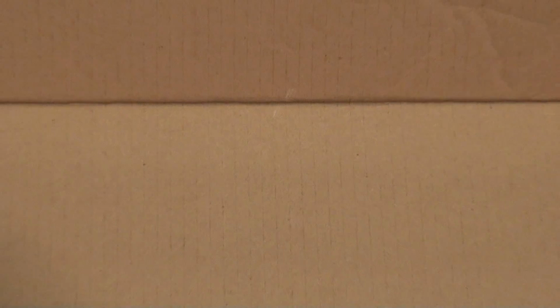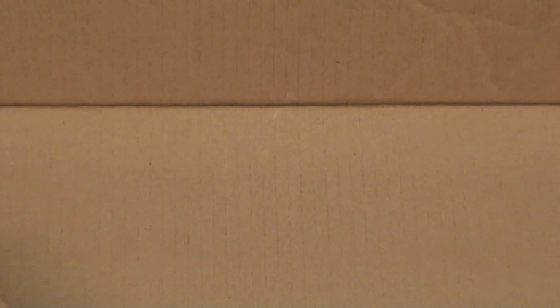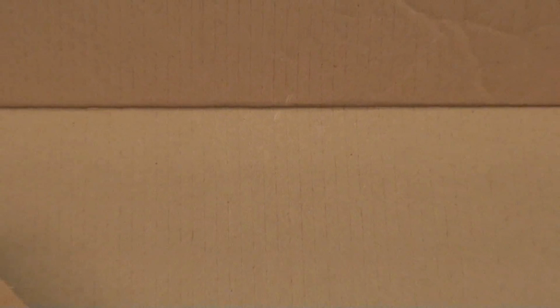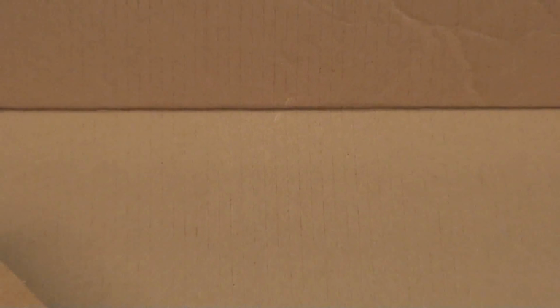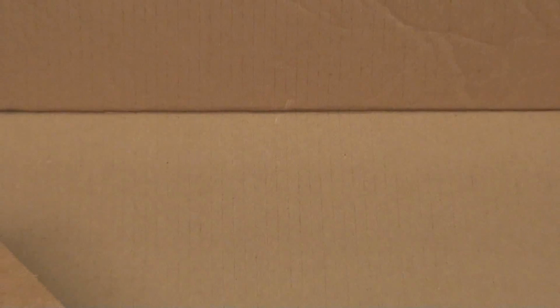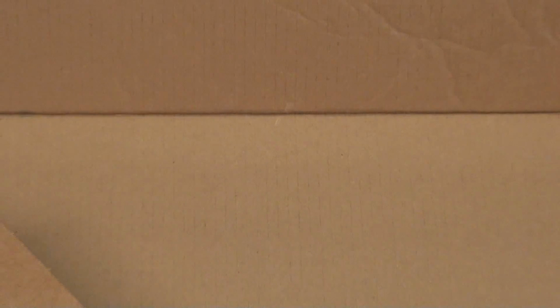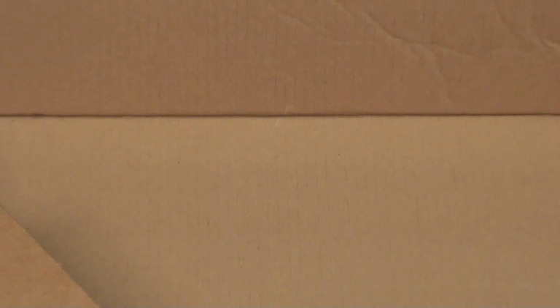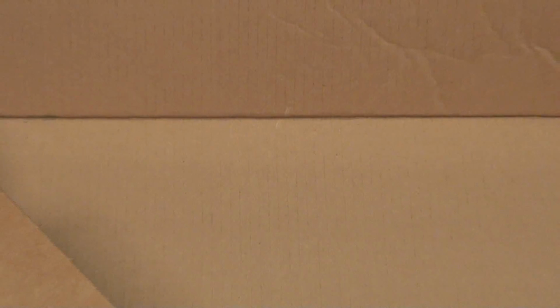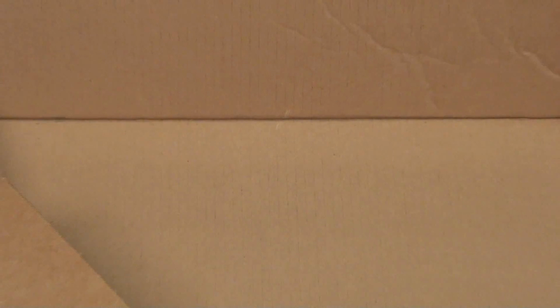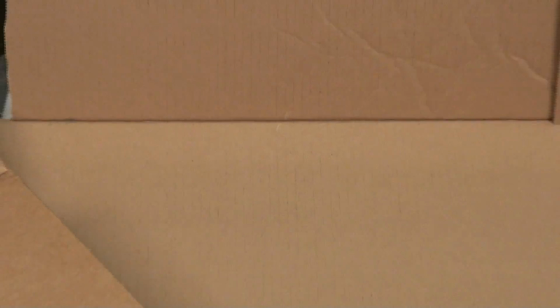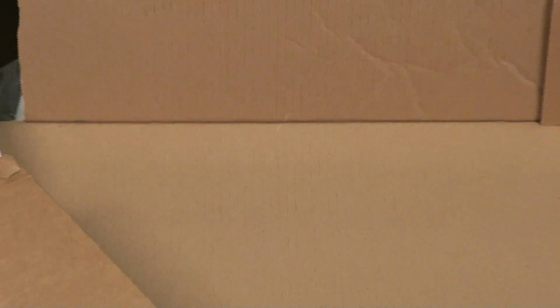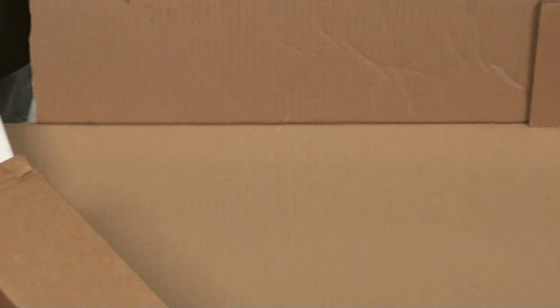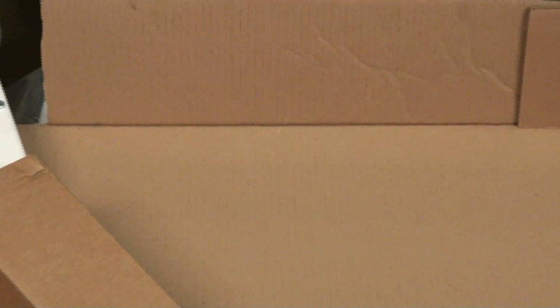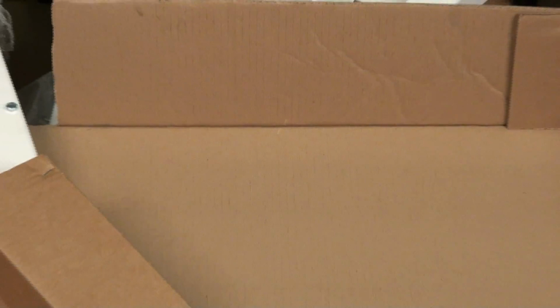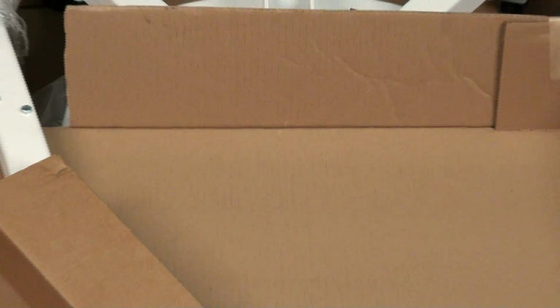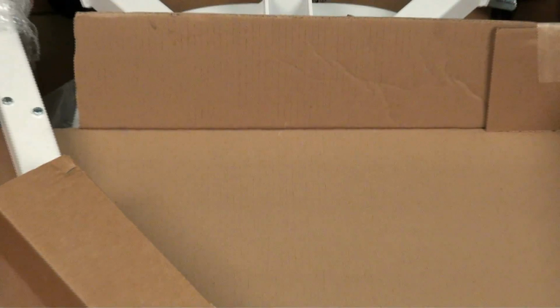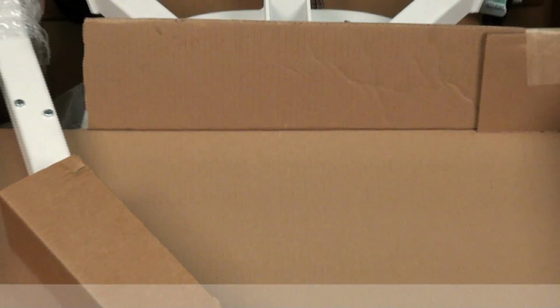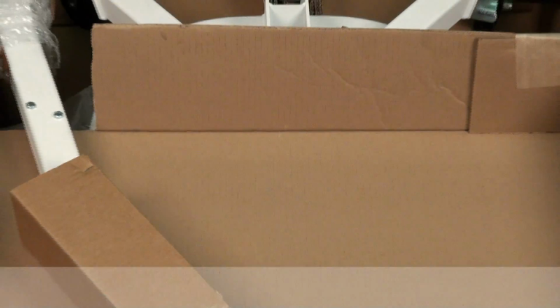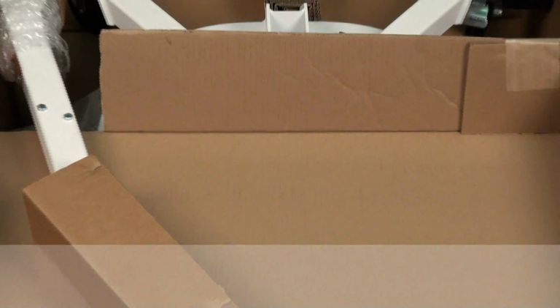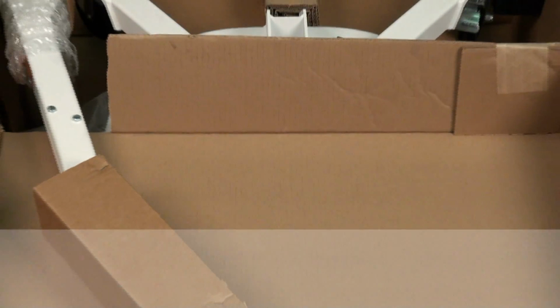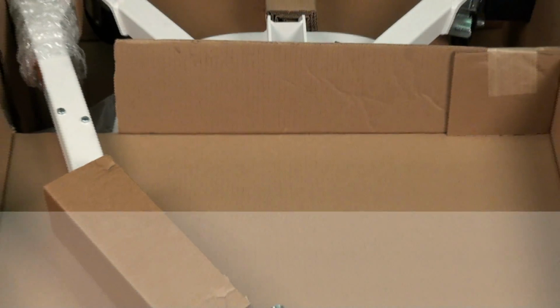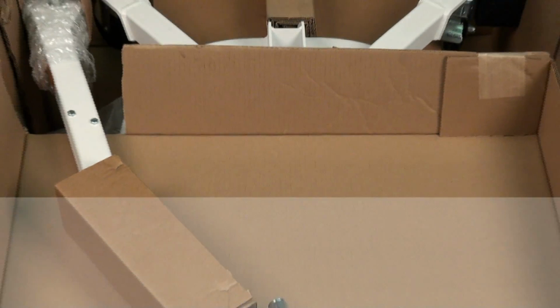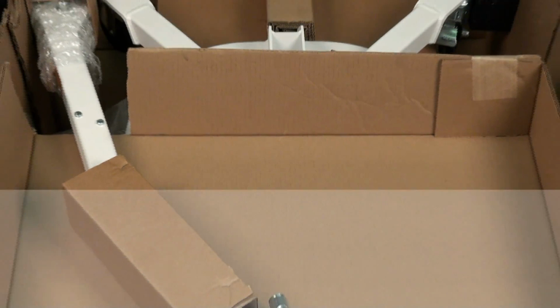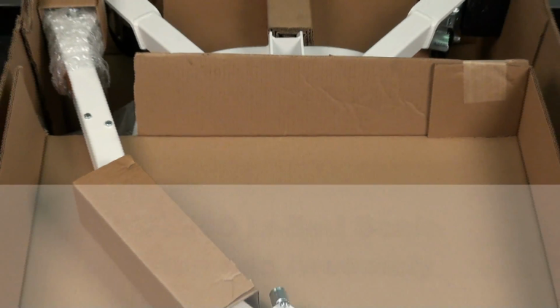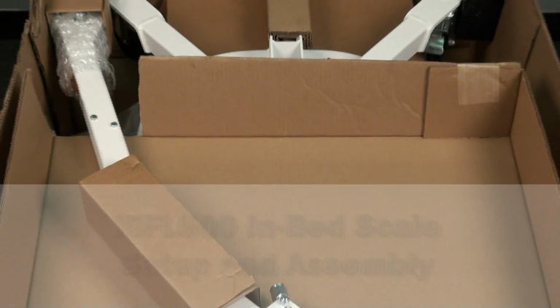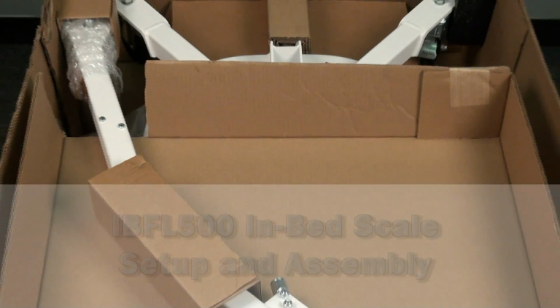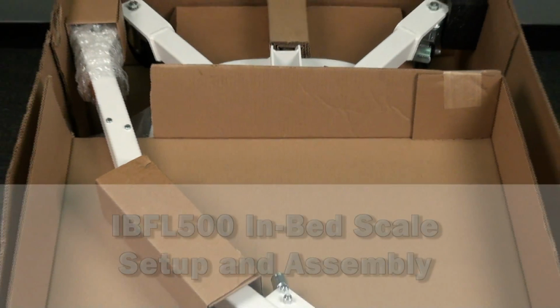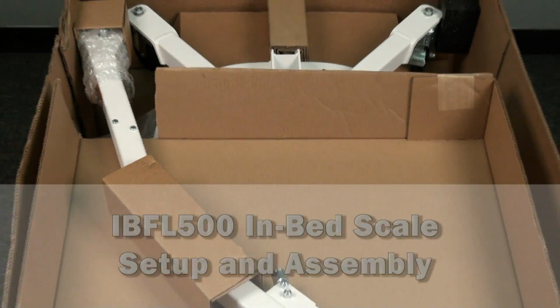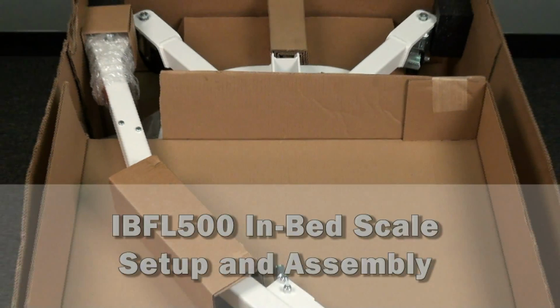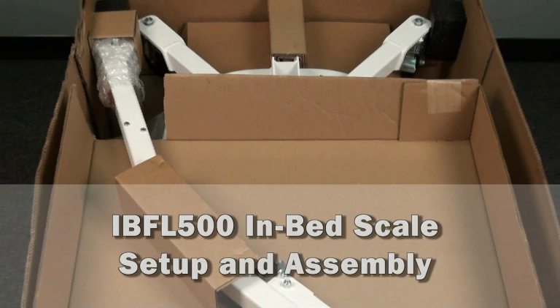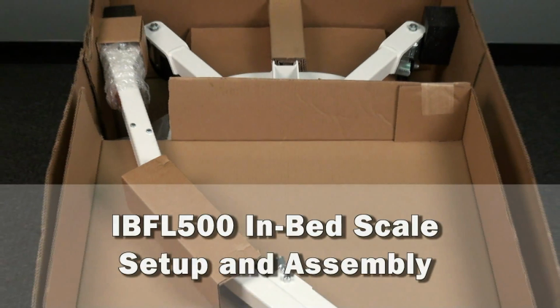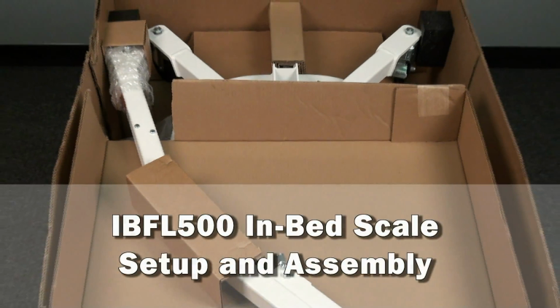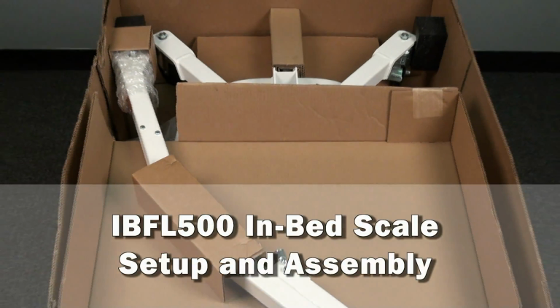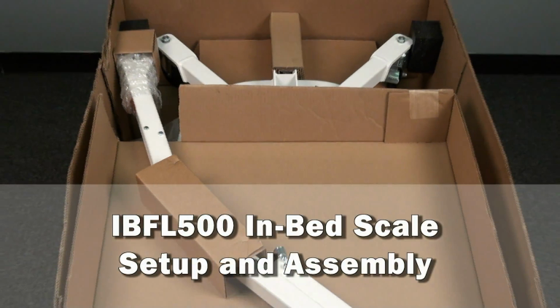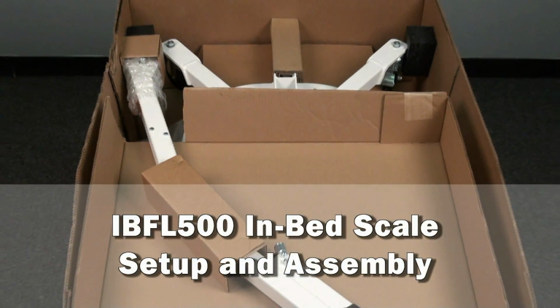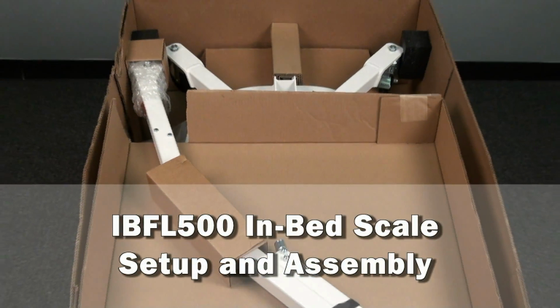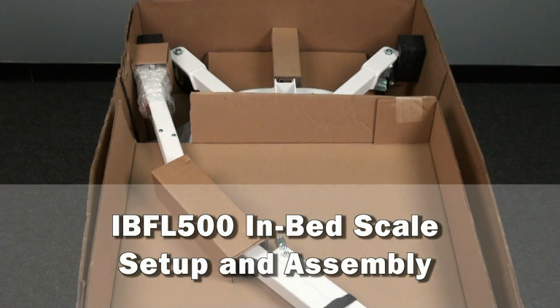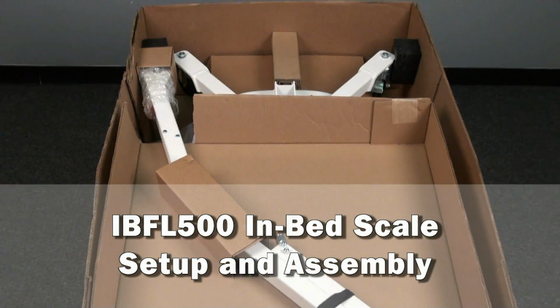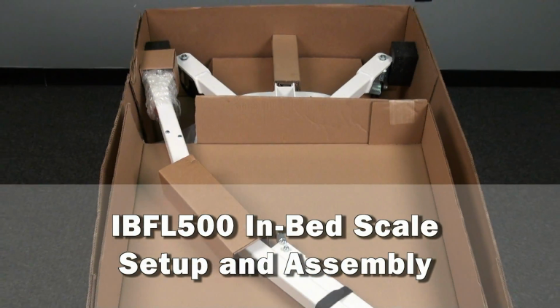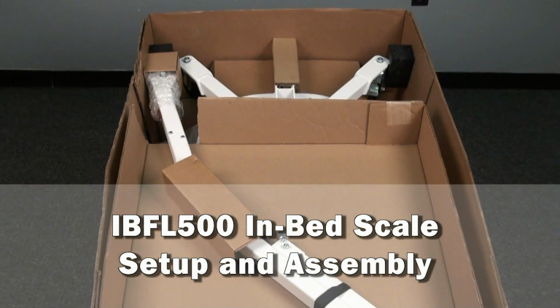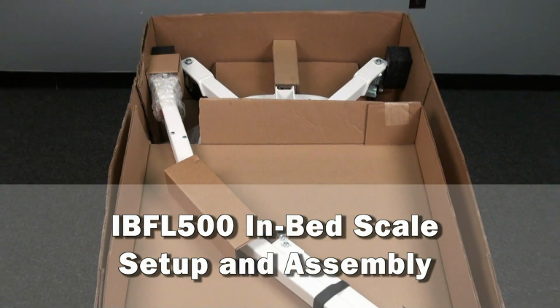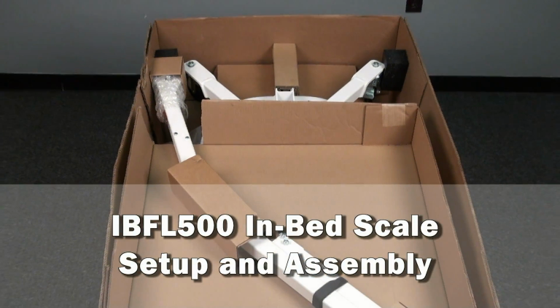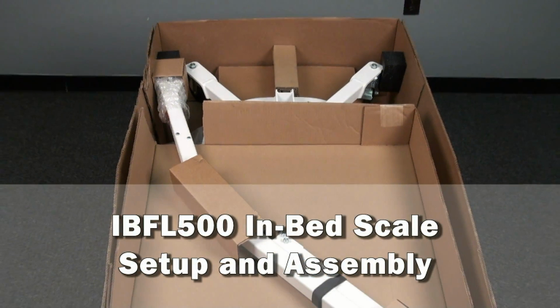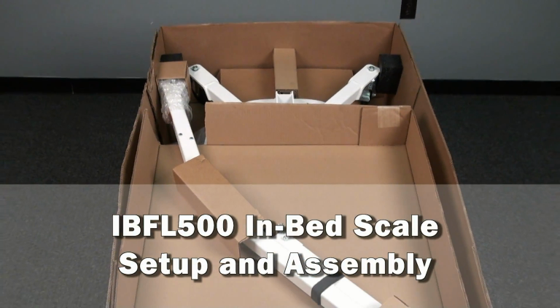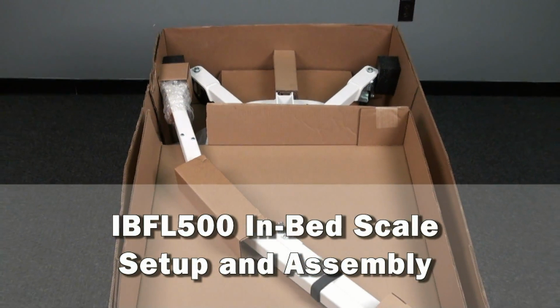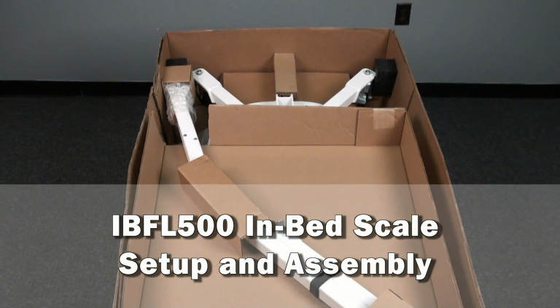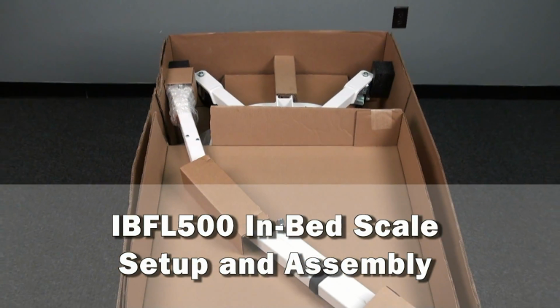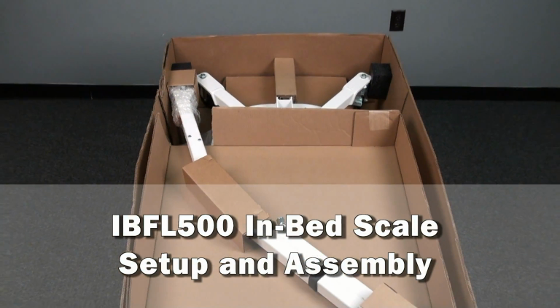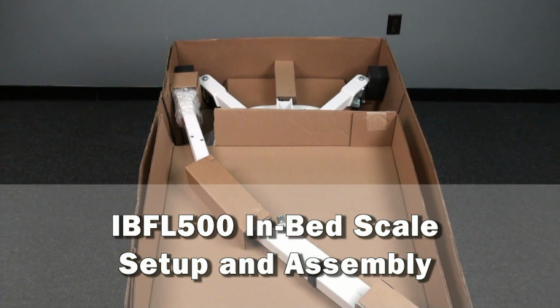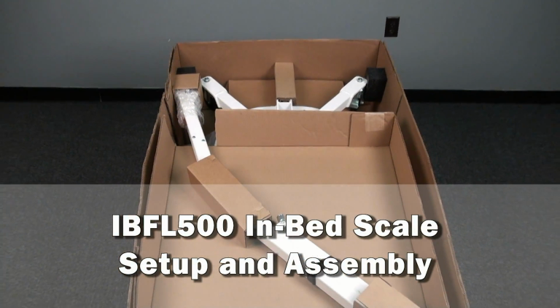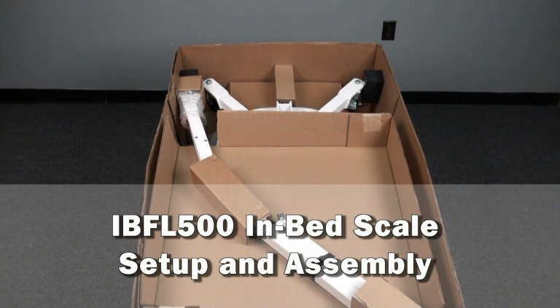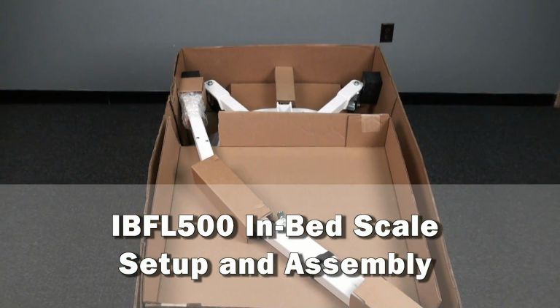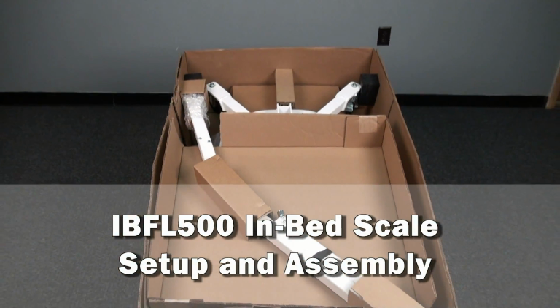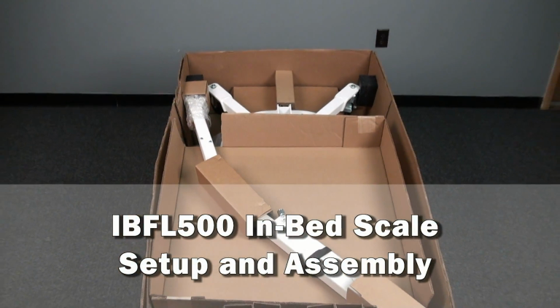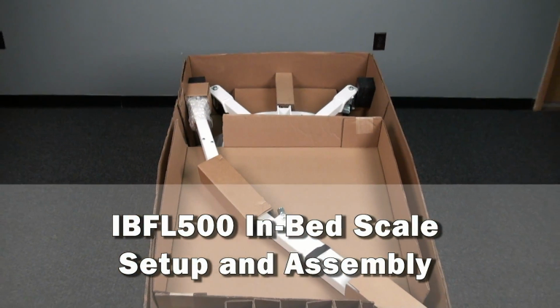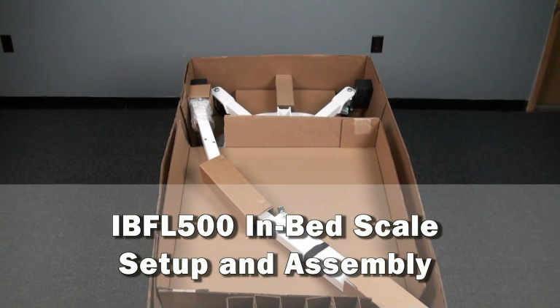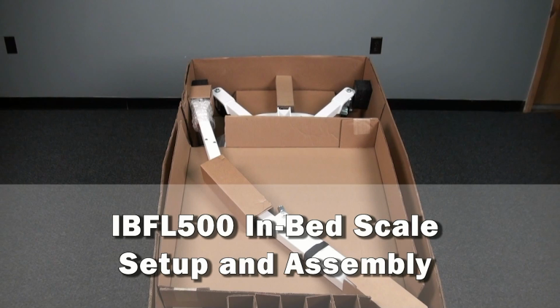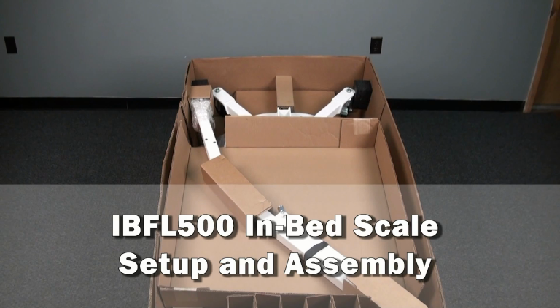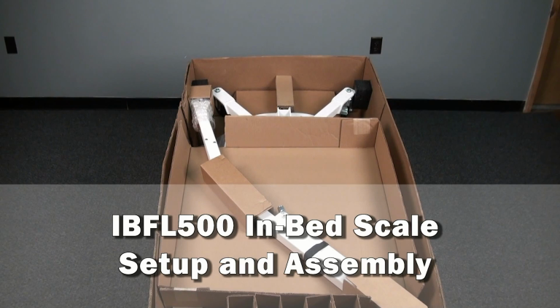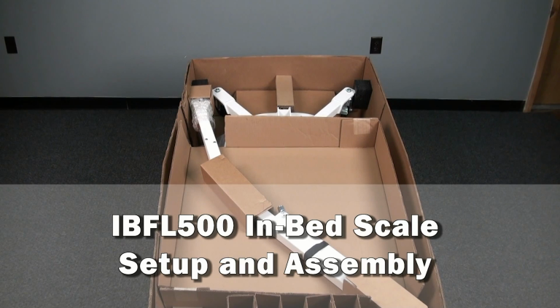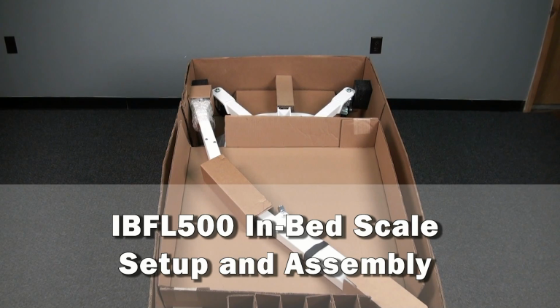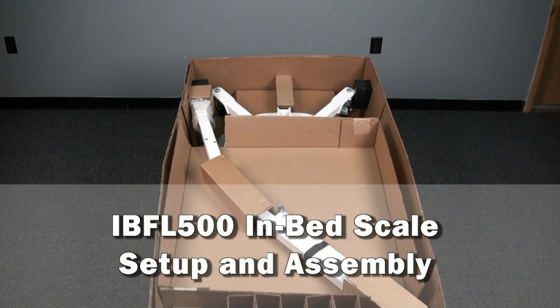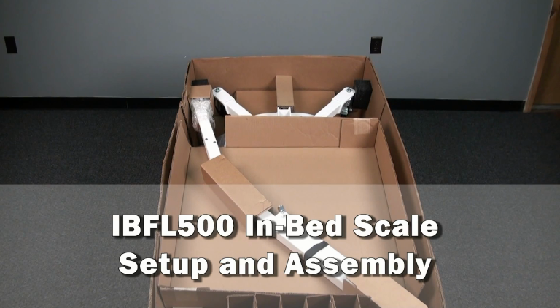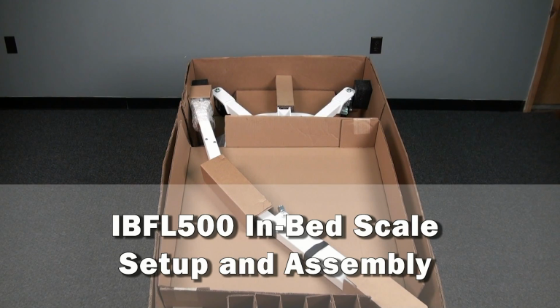This video will walk you through the setup and assembly of a USA-made Detecto IBFL 500 in-bed scale.